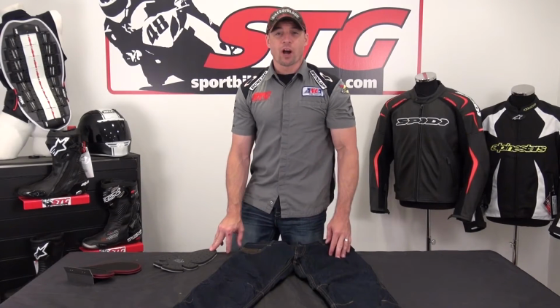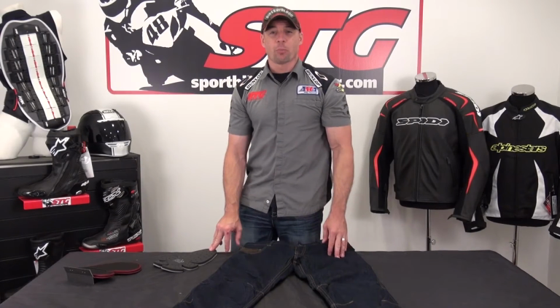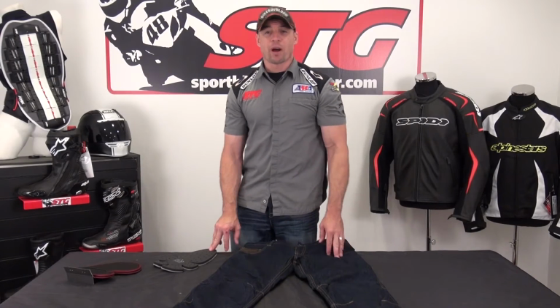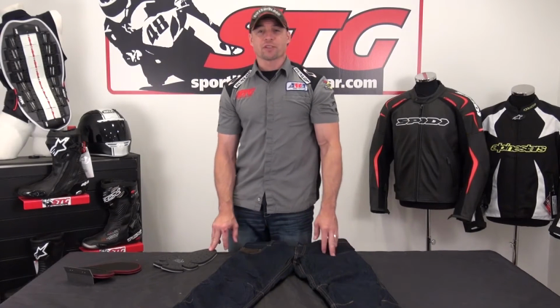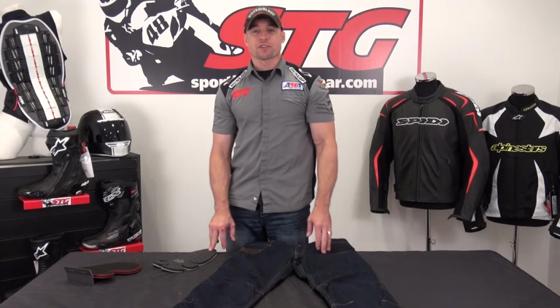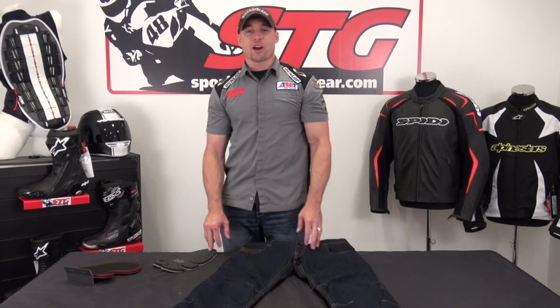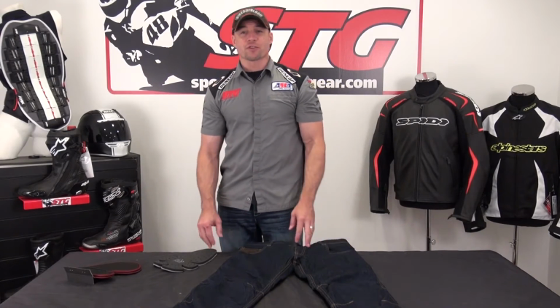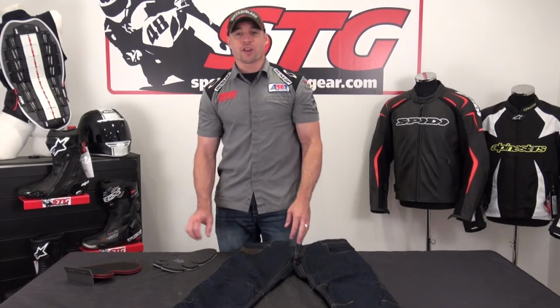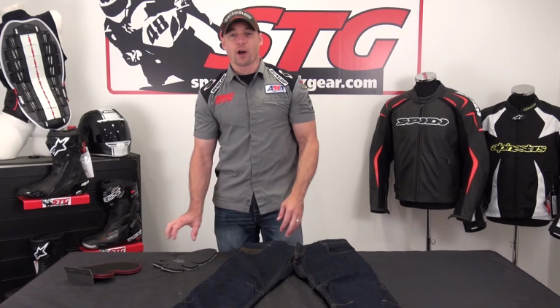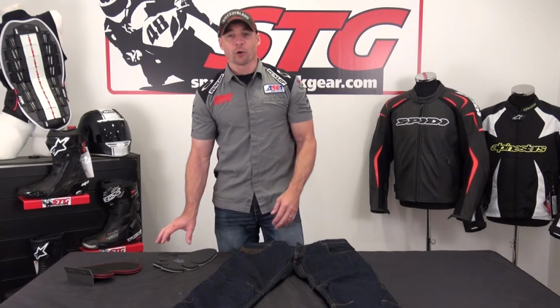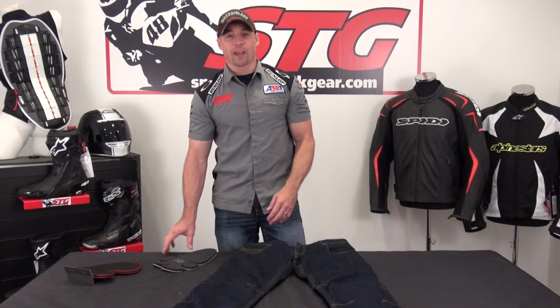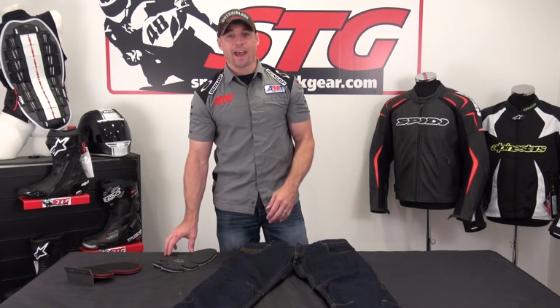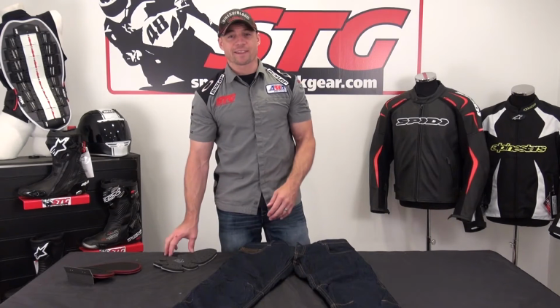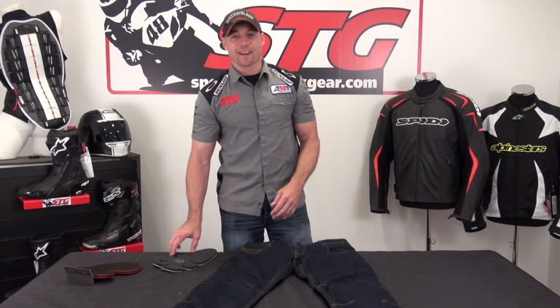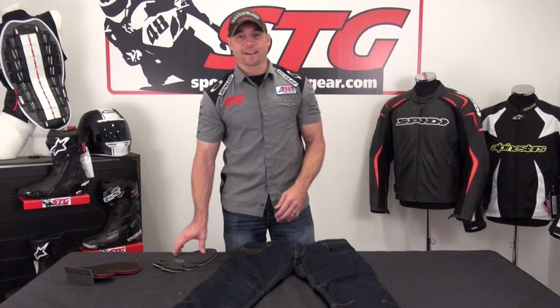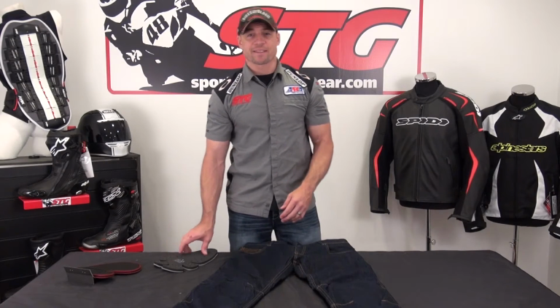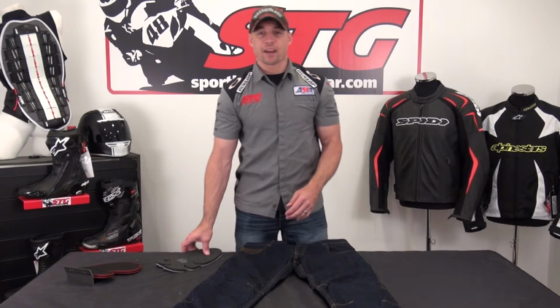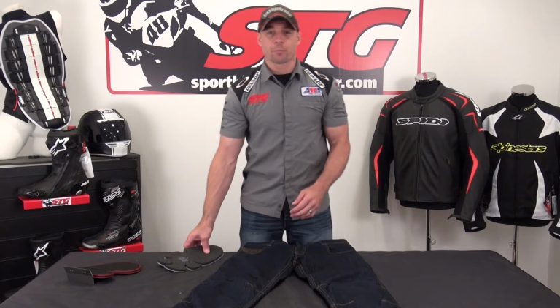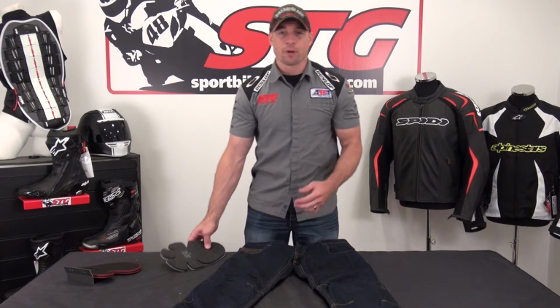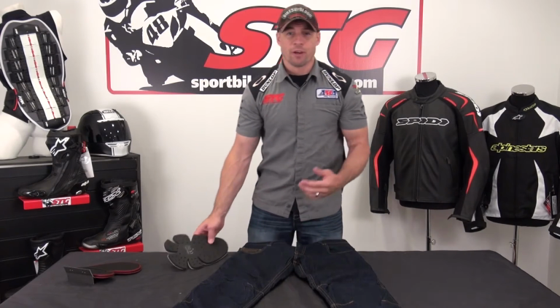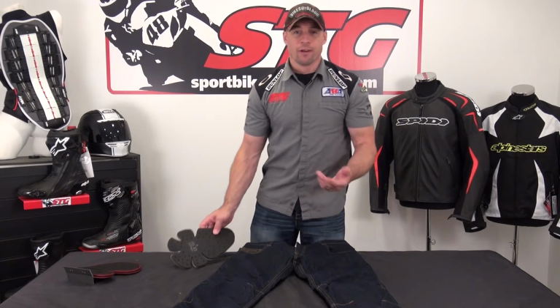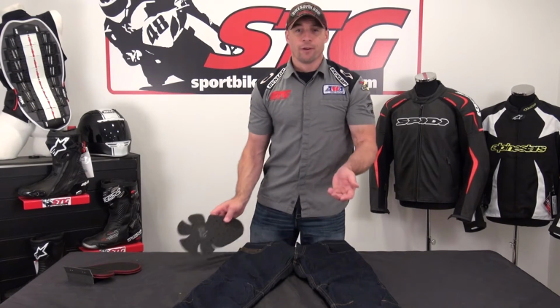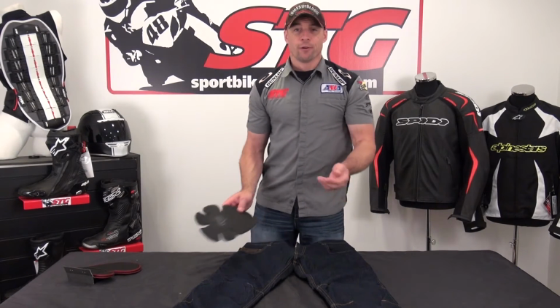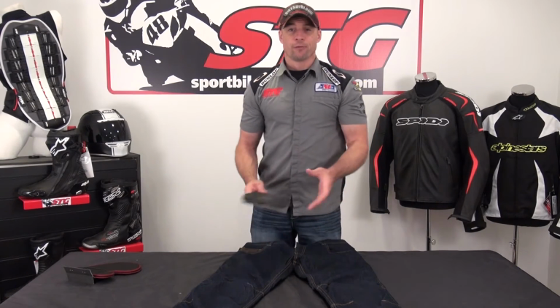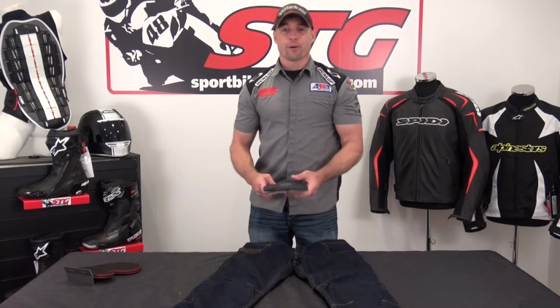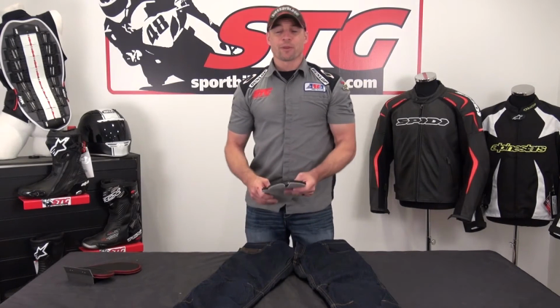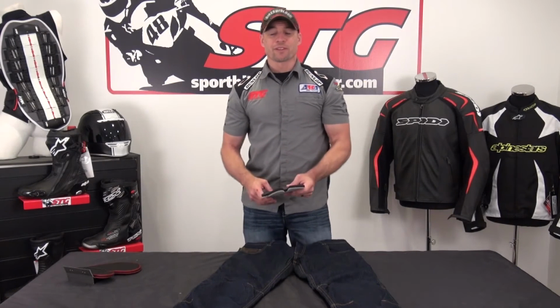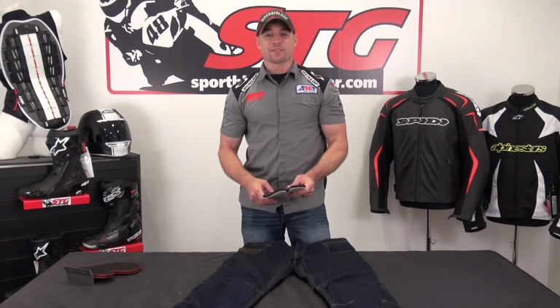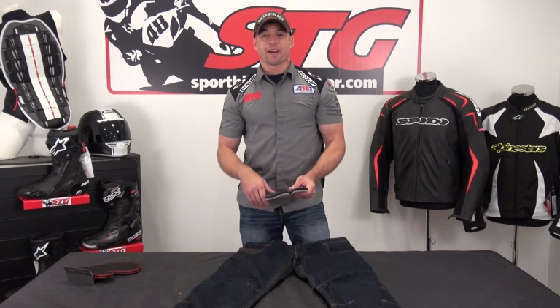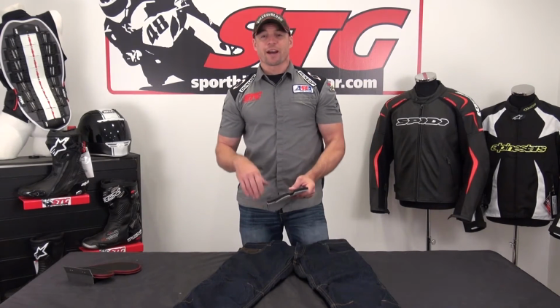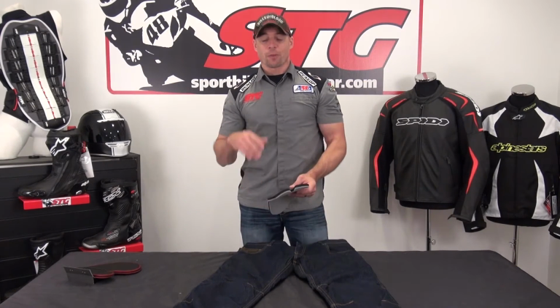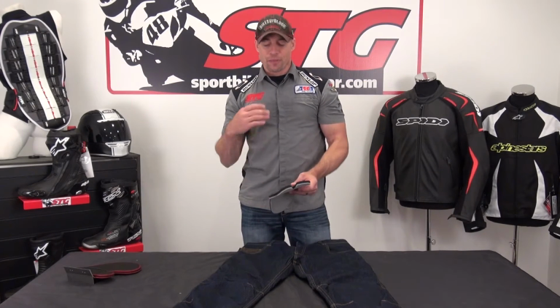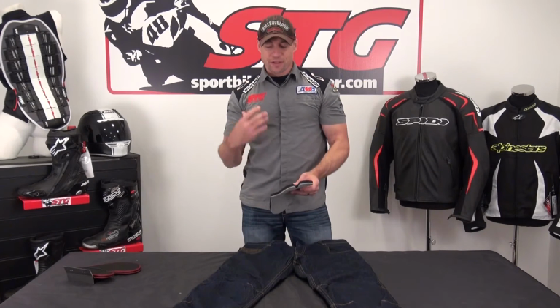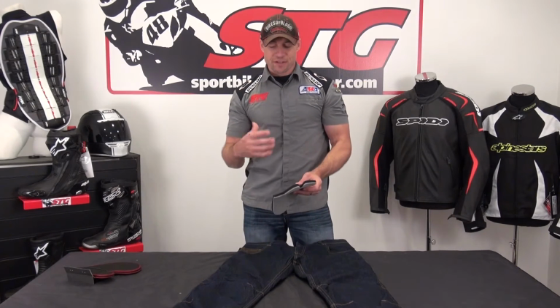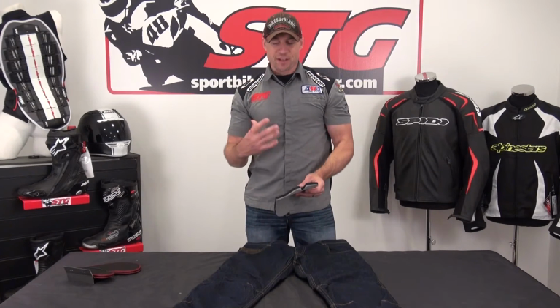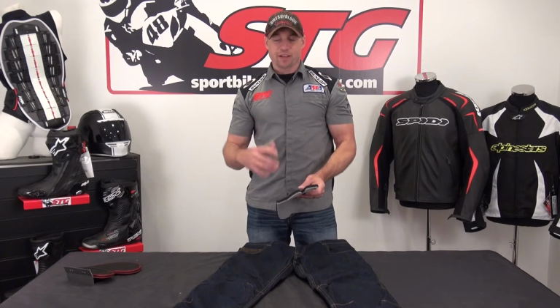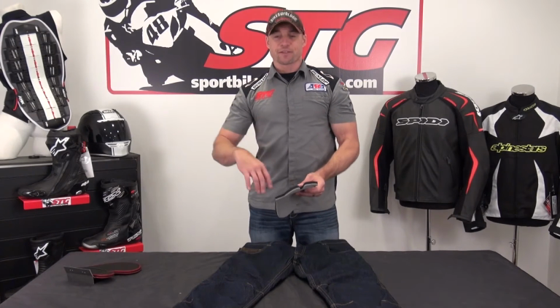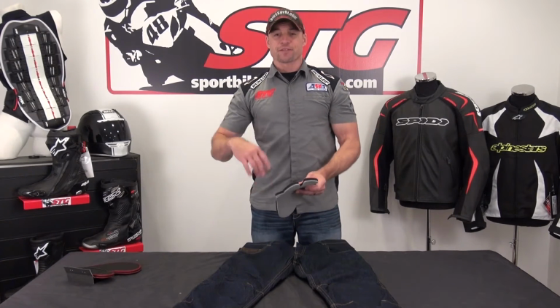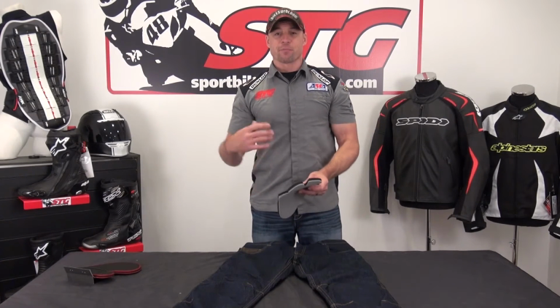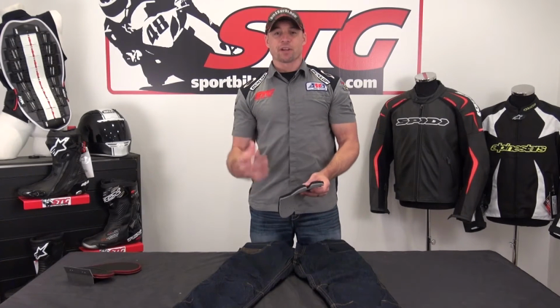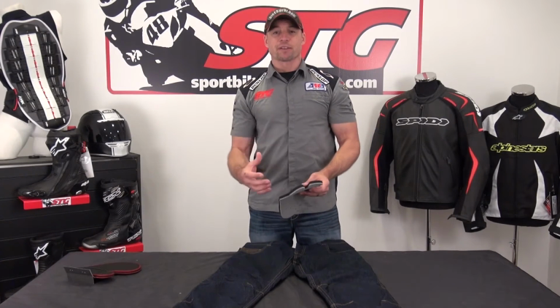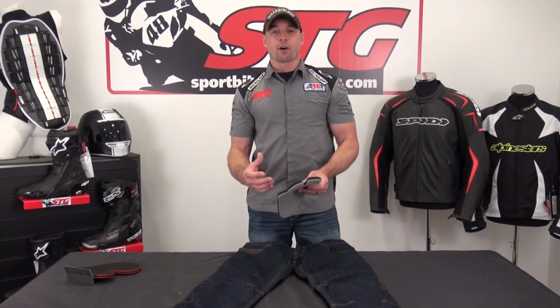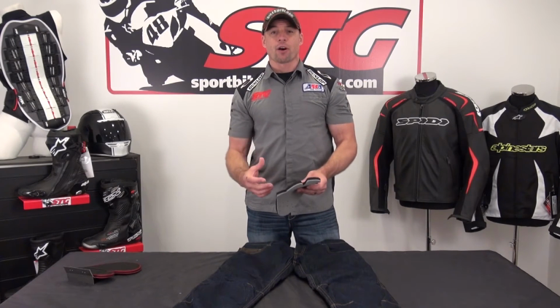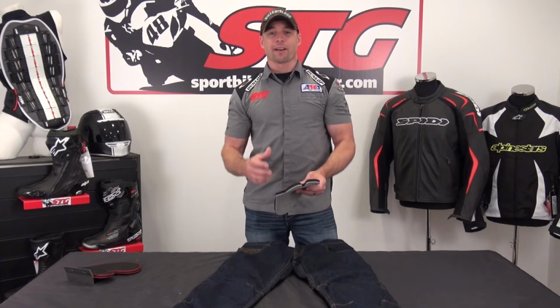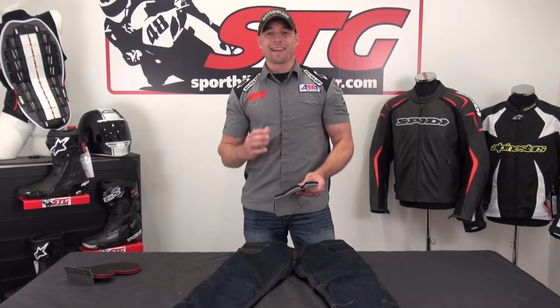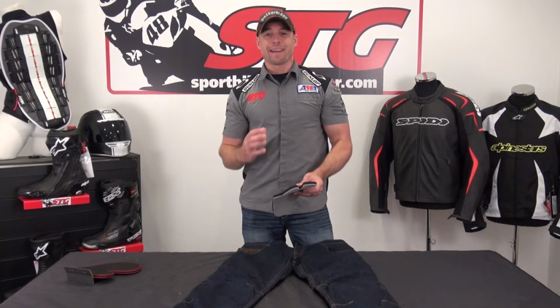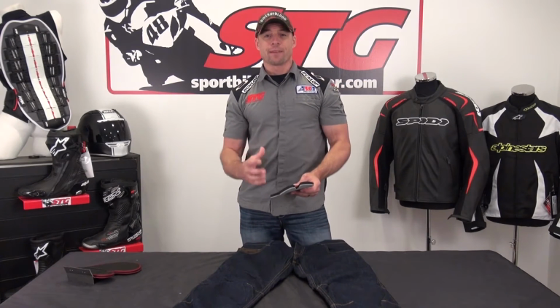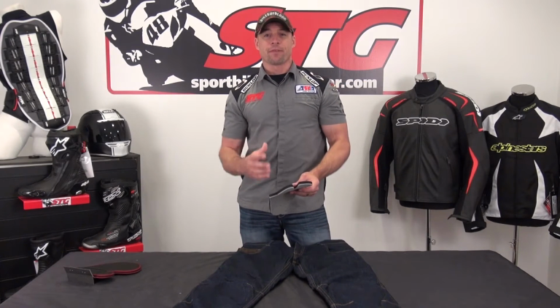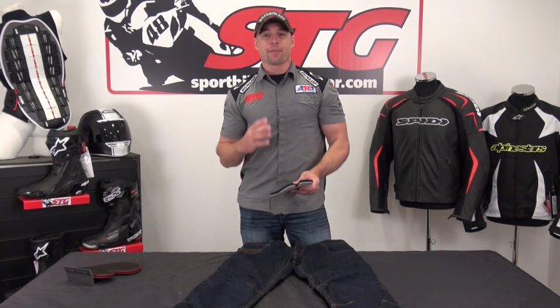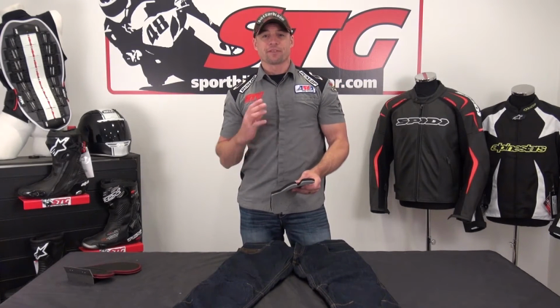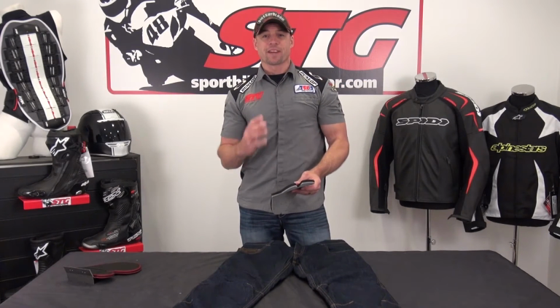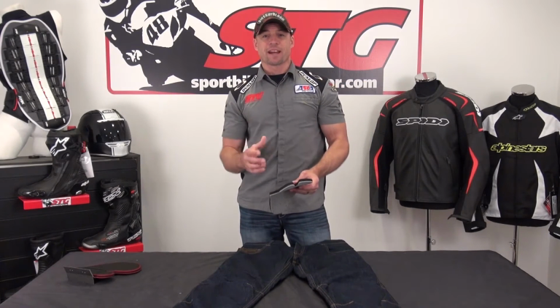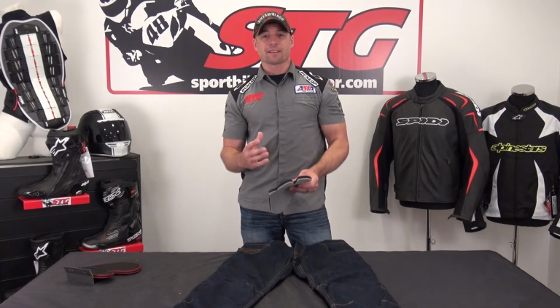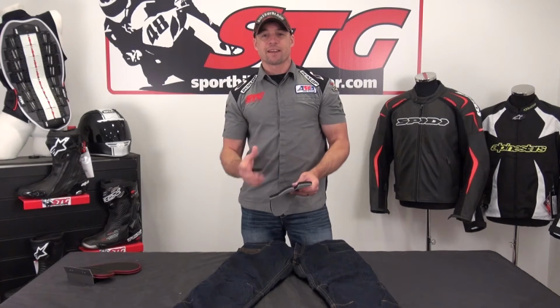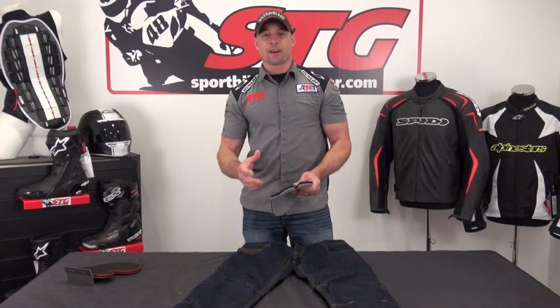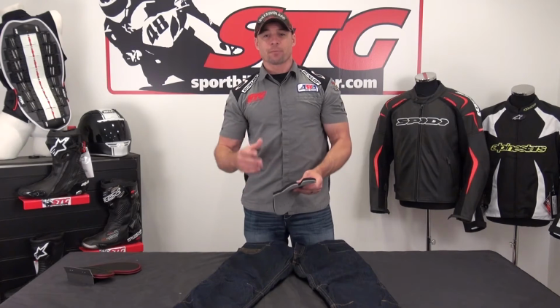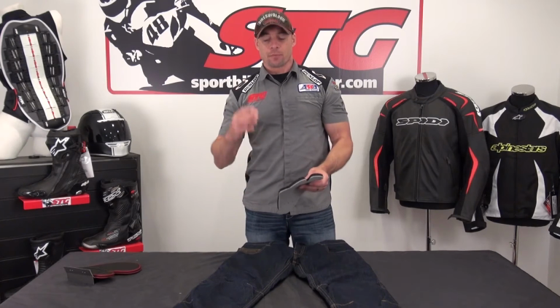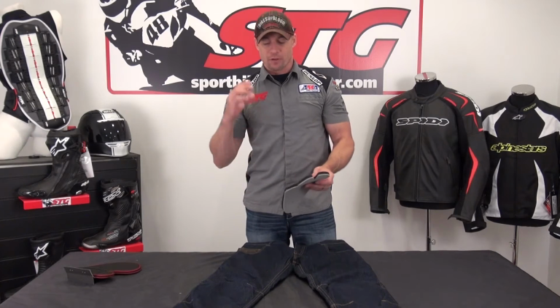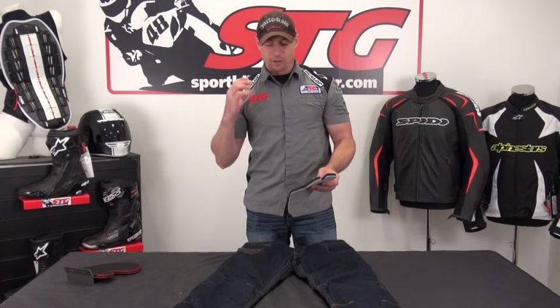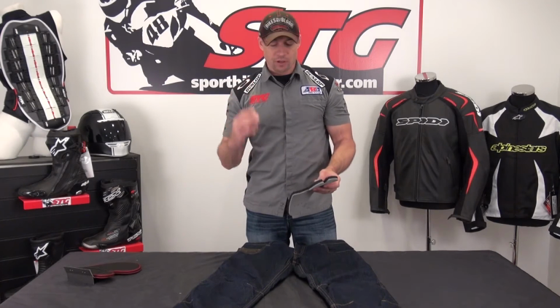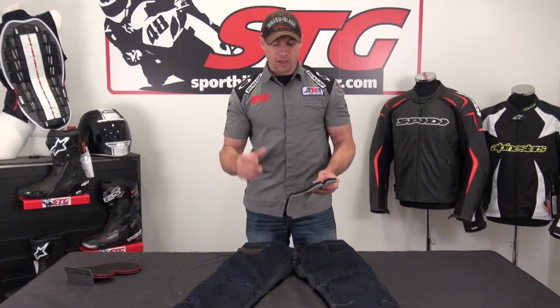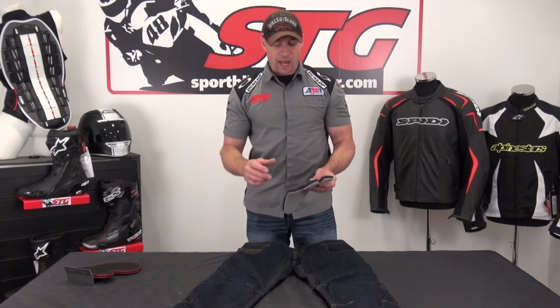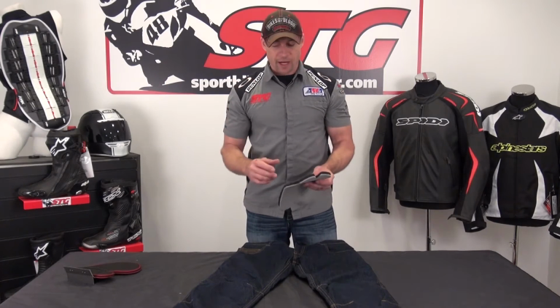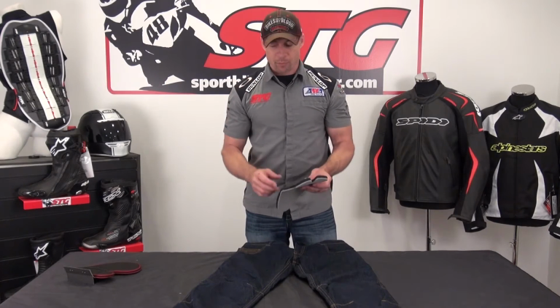Here is the Alpinestars Hellcat Tech Denim from the inside out. This is the big dog in the Tech Denim lineup.